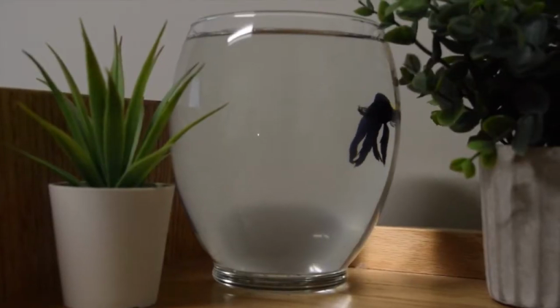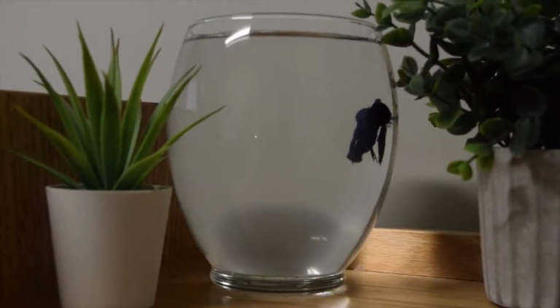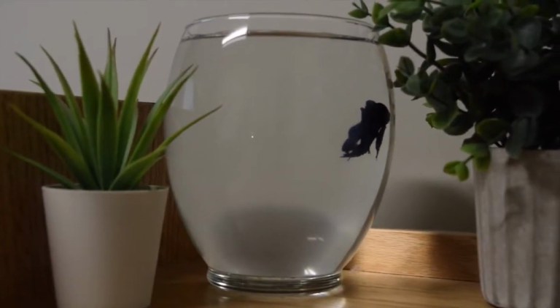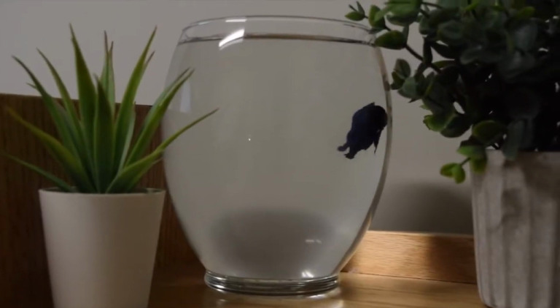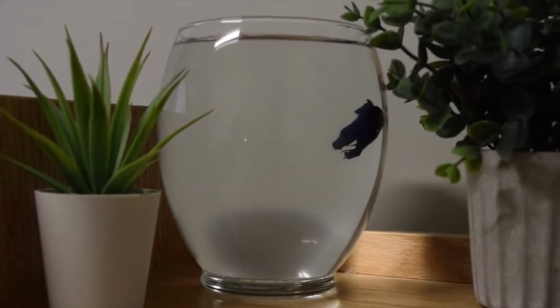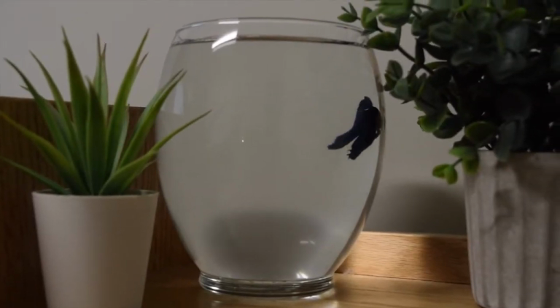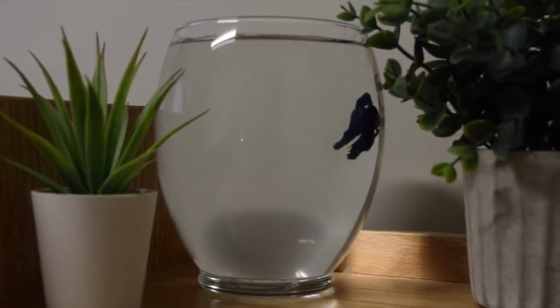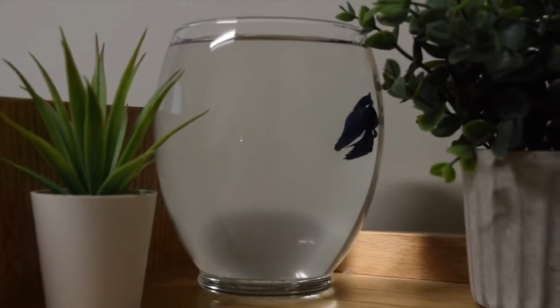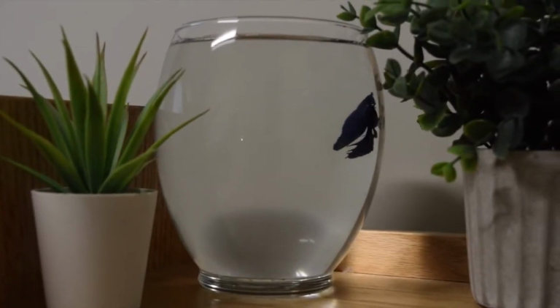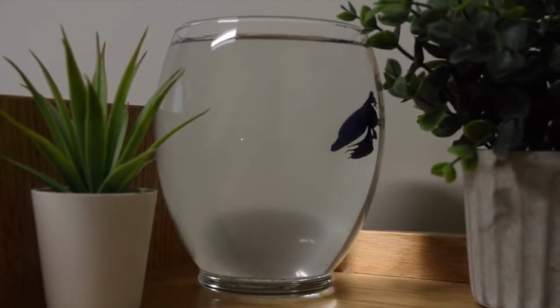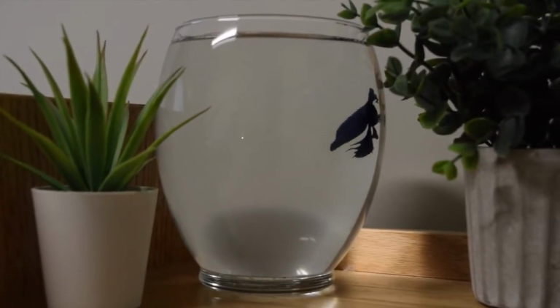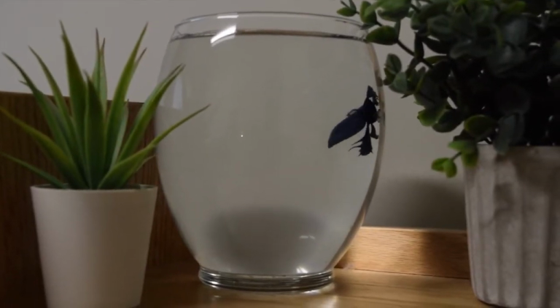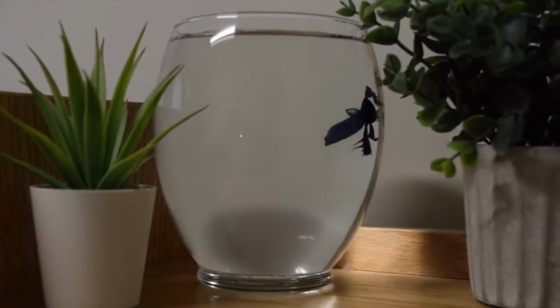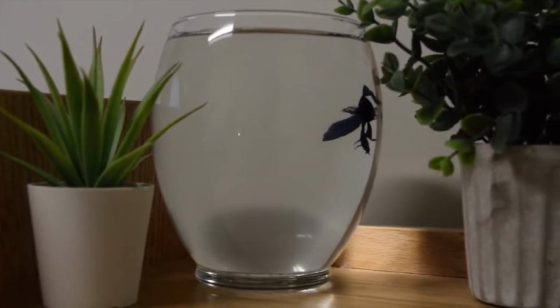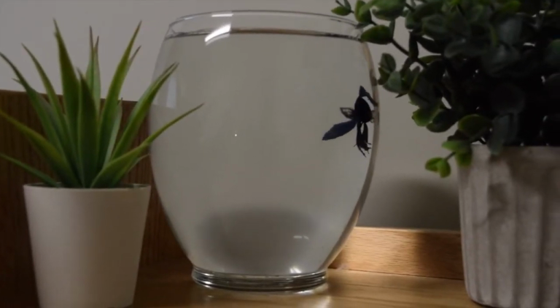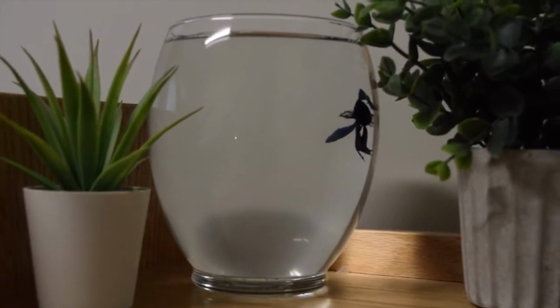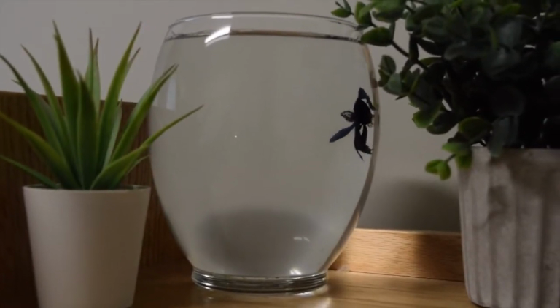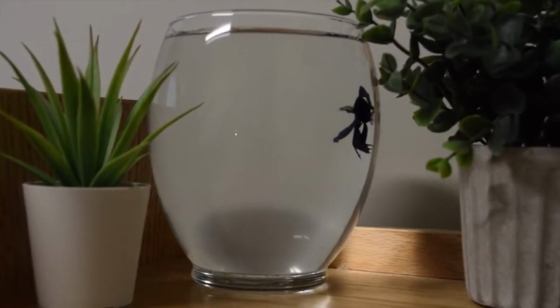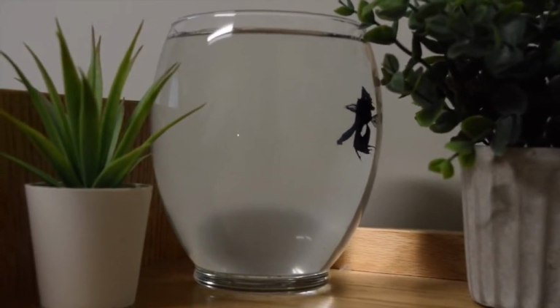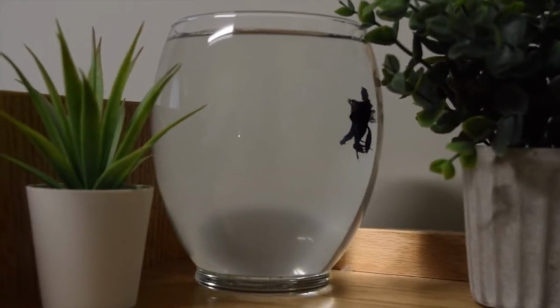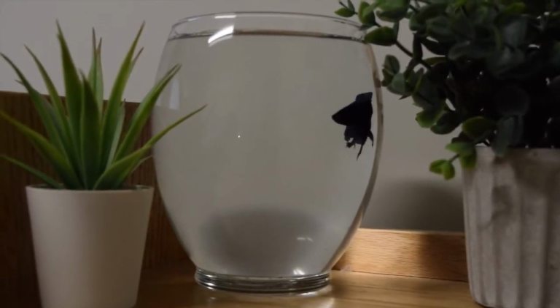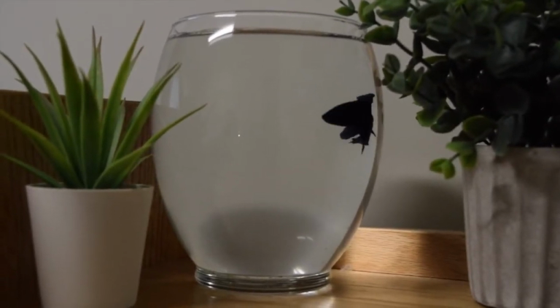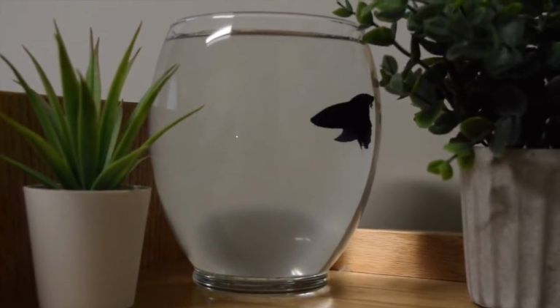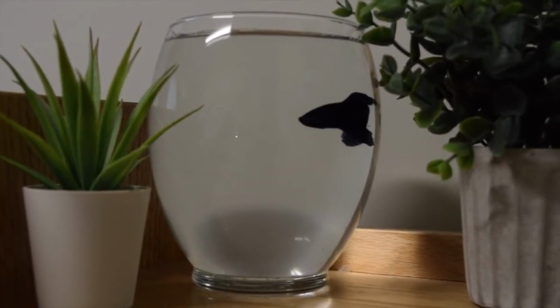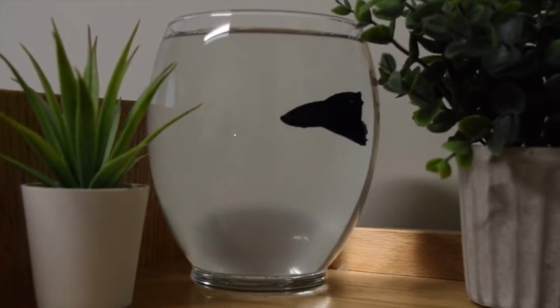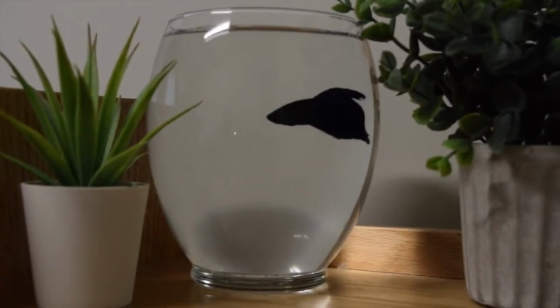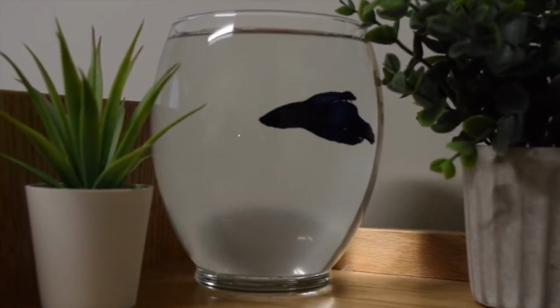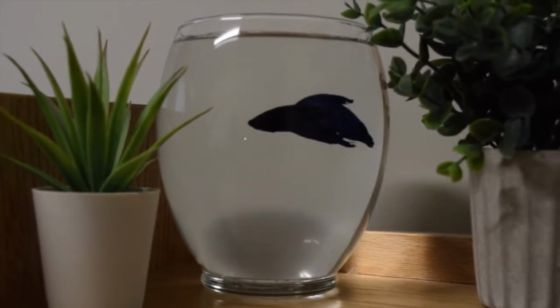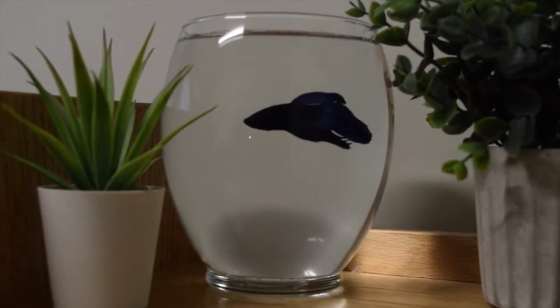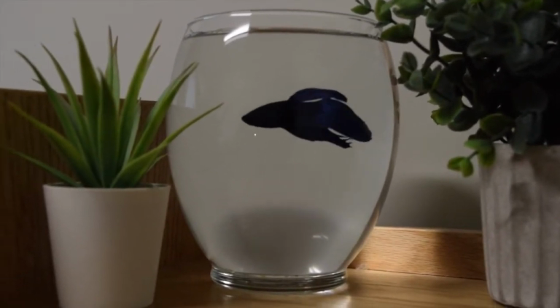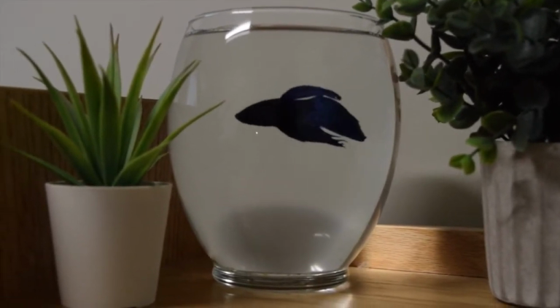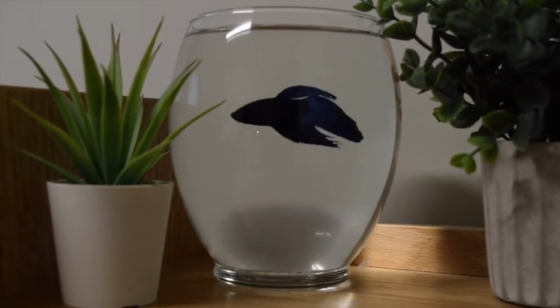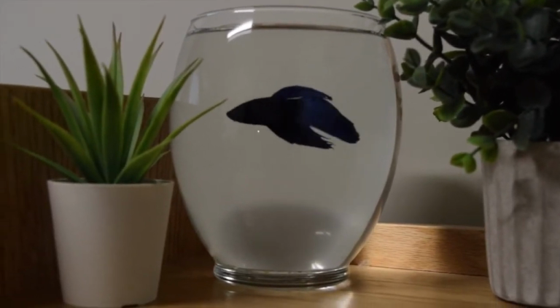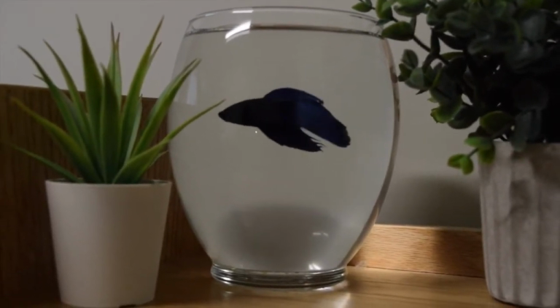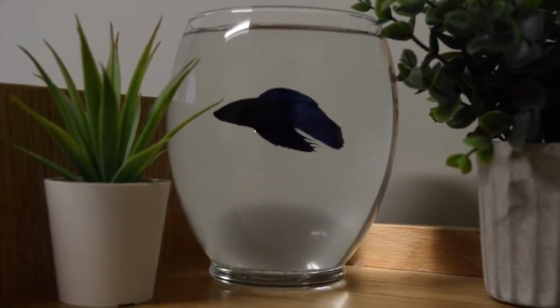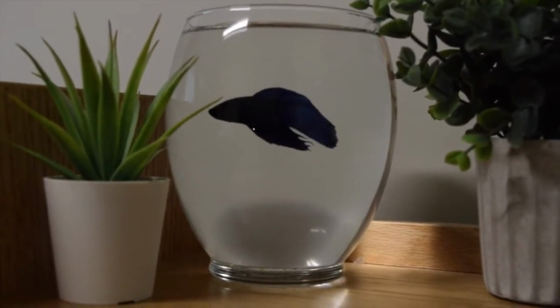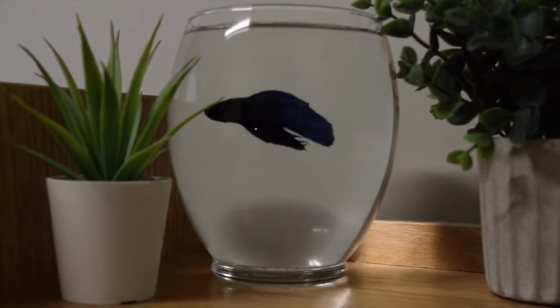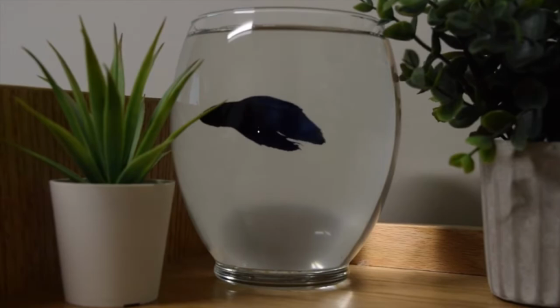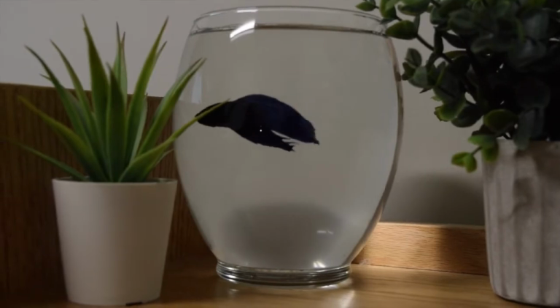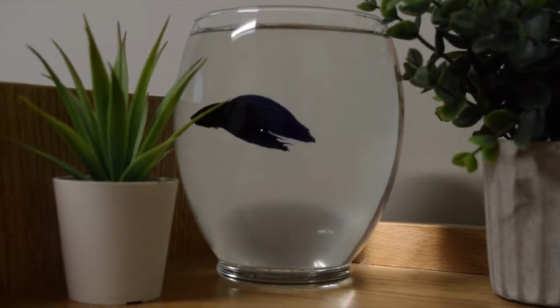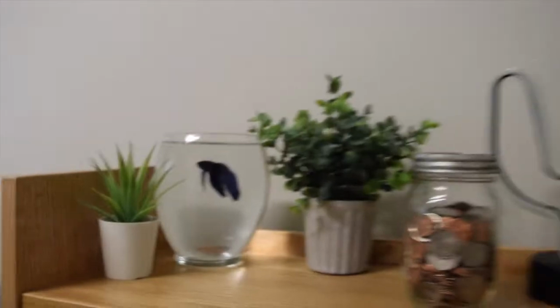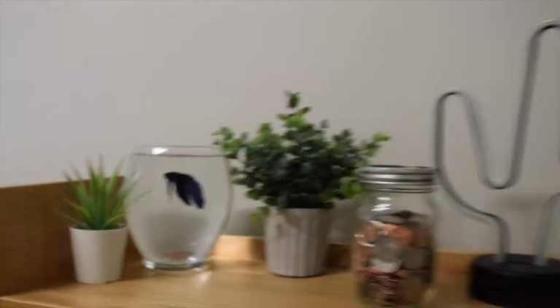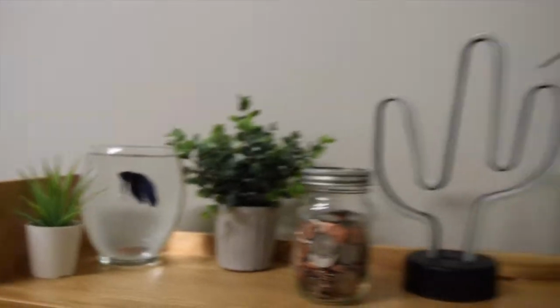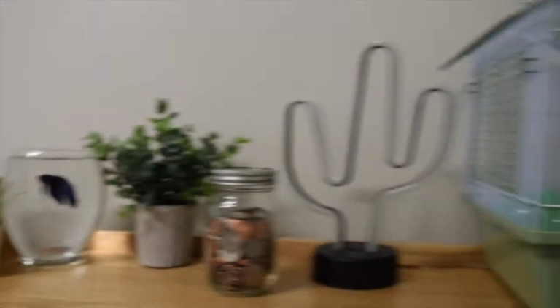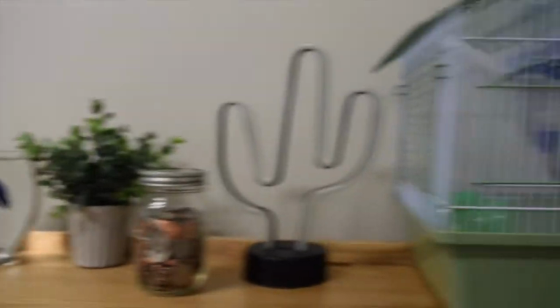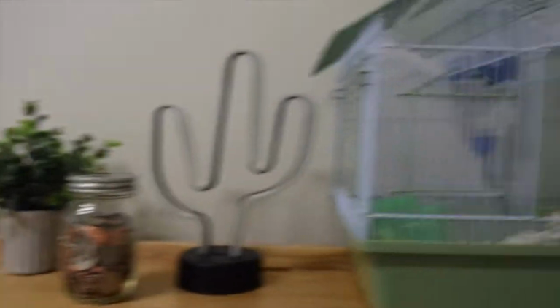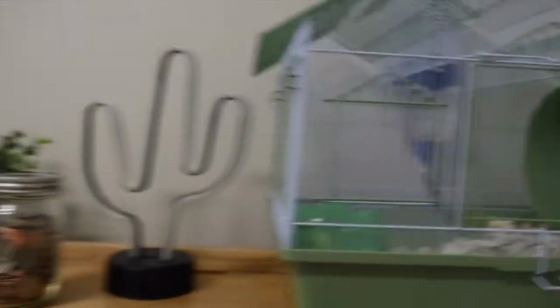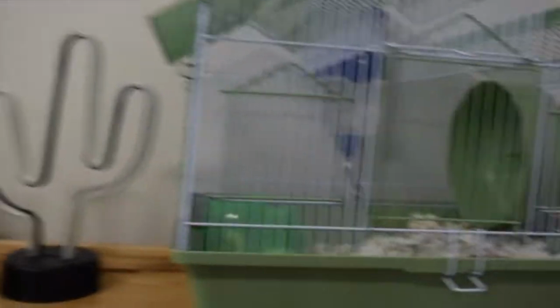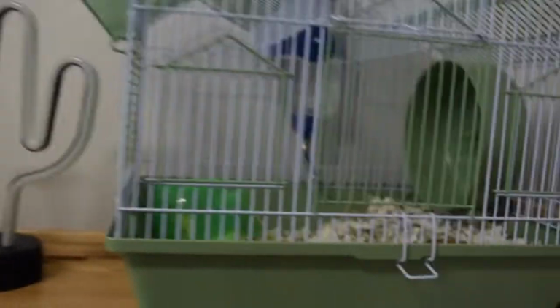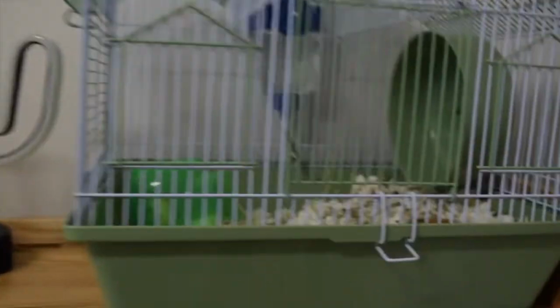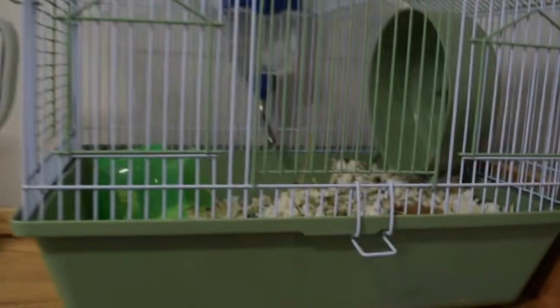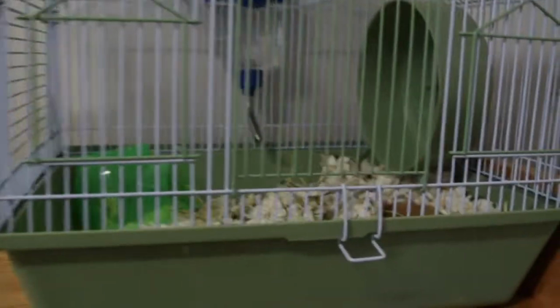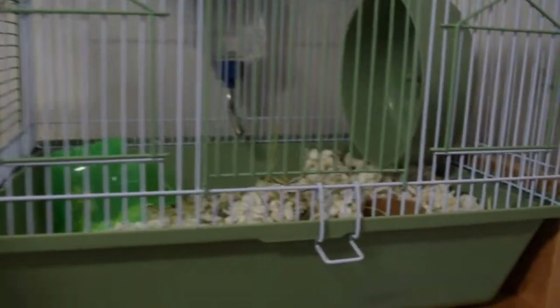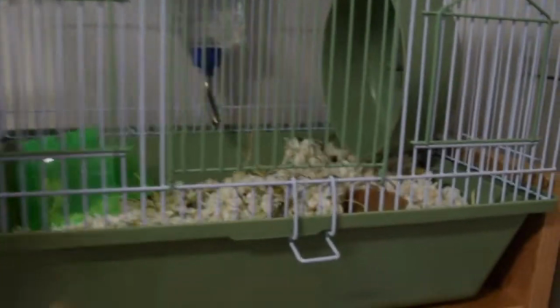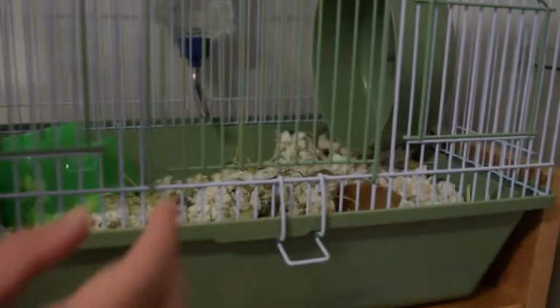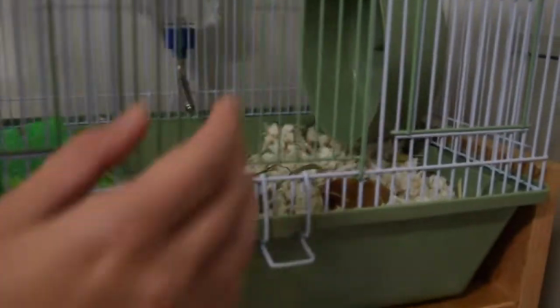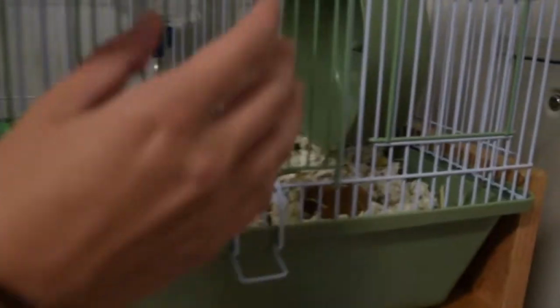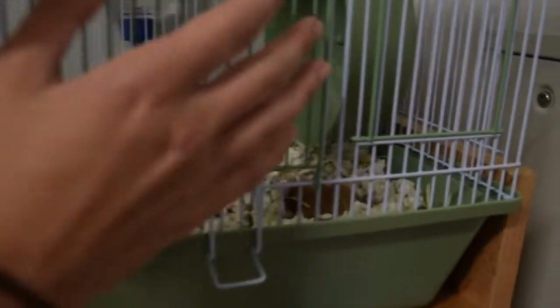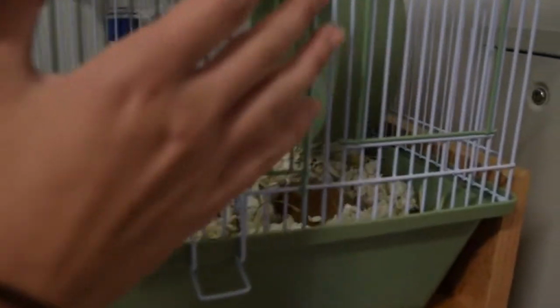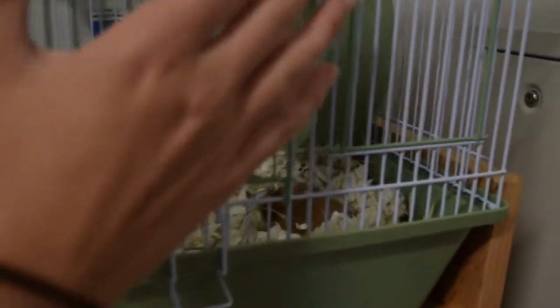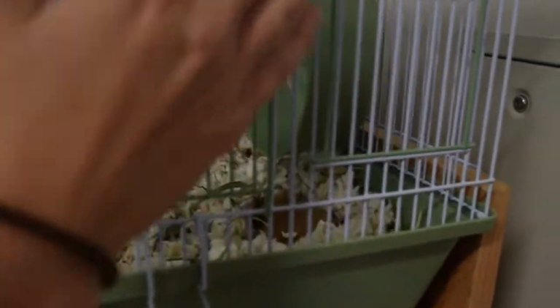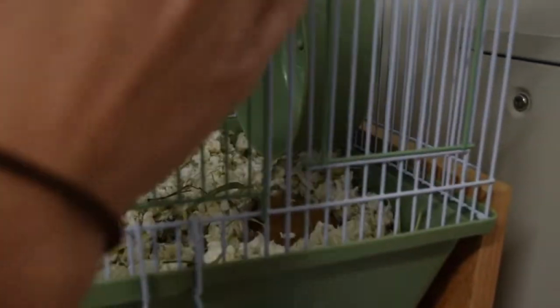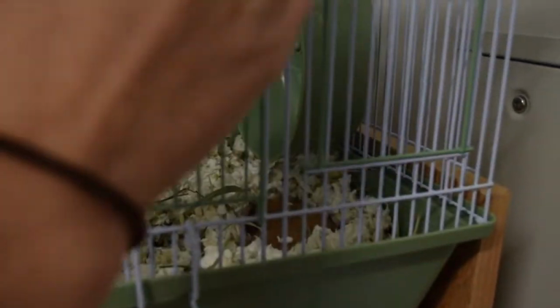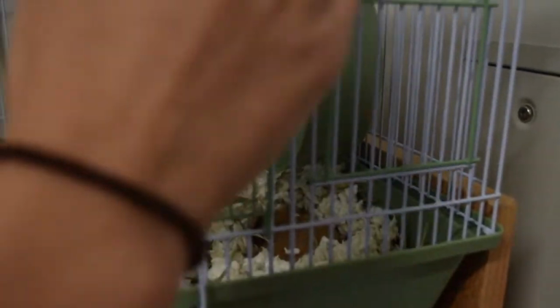I have a fish which is really nice to liven up the room — I brought him coming into college — and then I also bought a hamster not long afterwards, and he is sleeping right now.